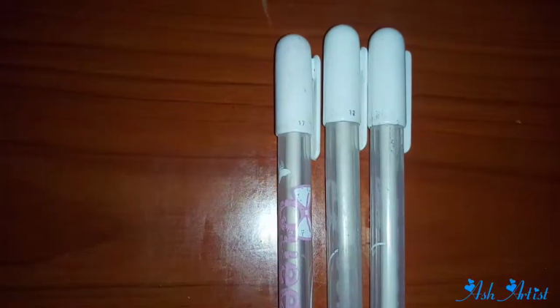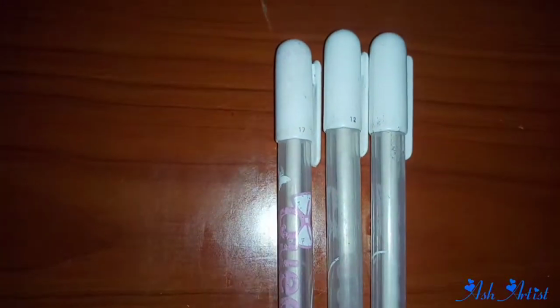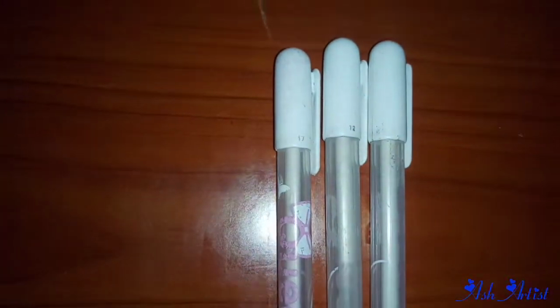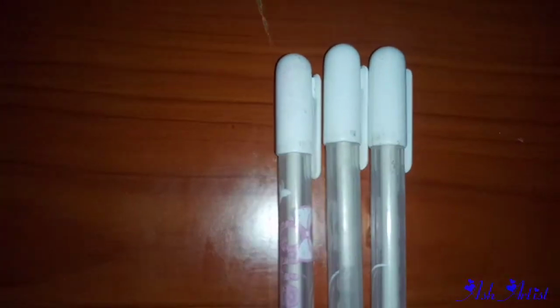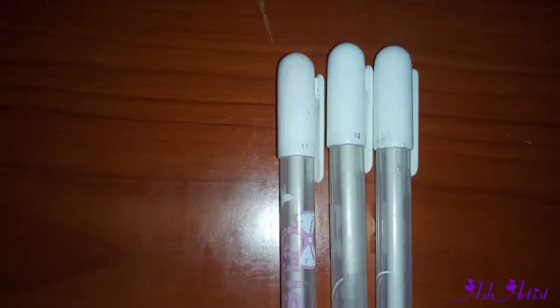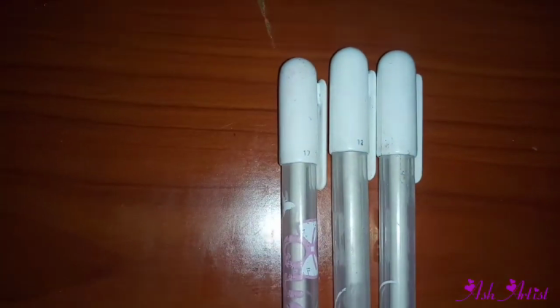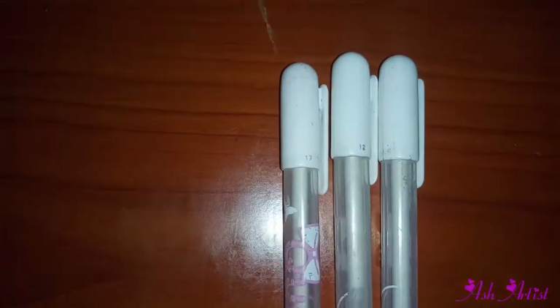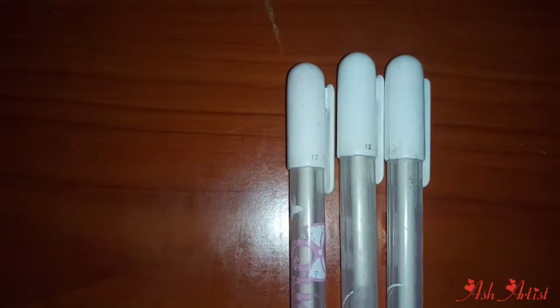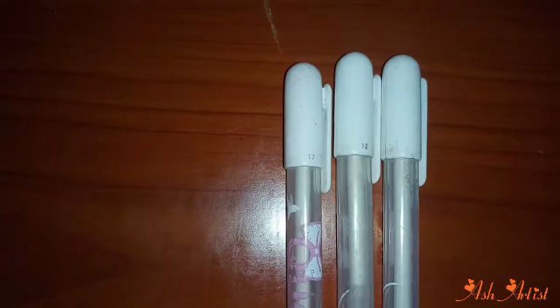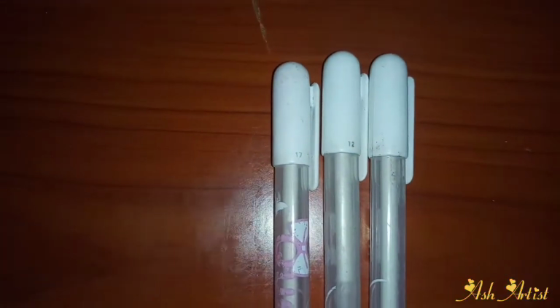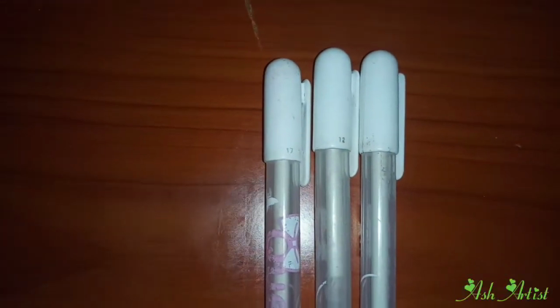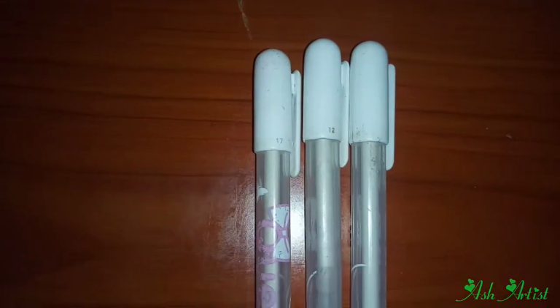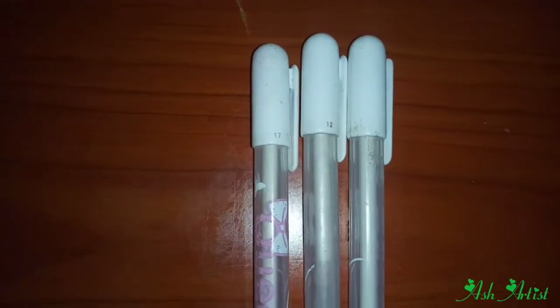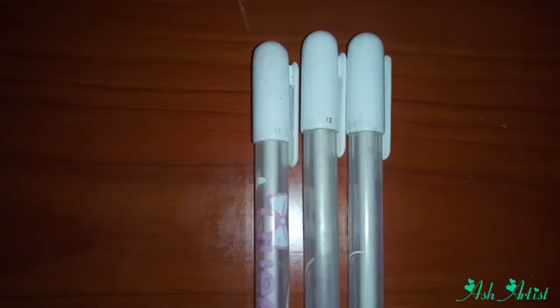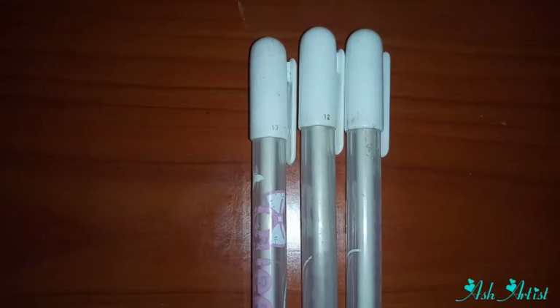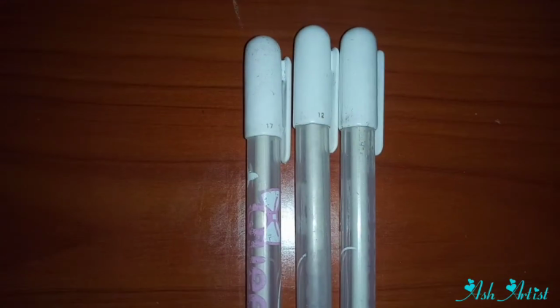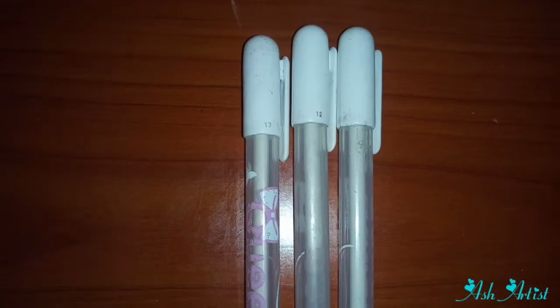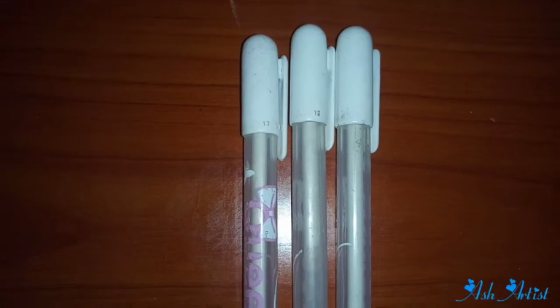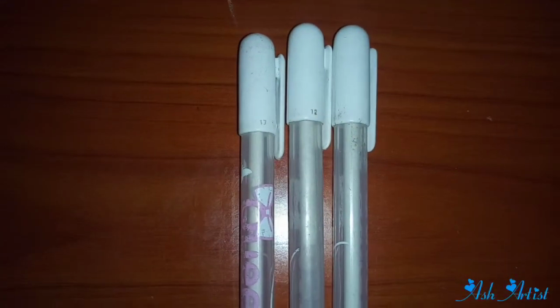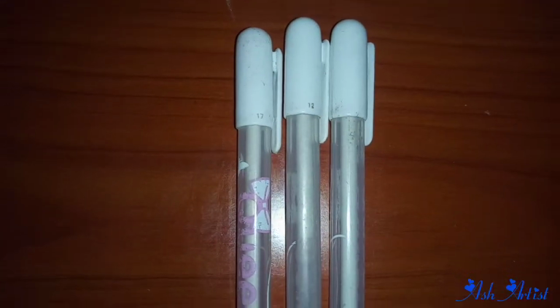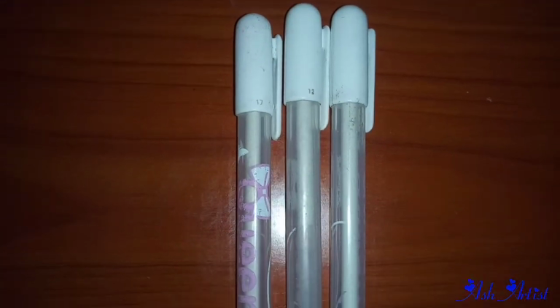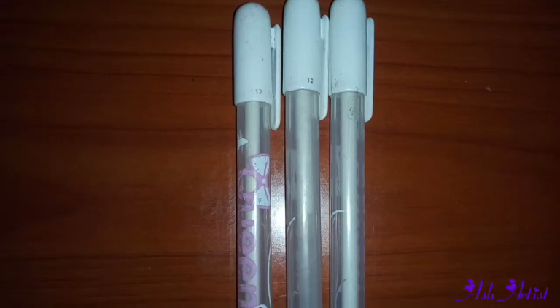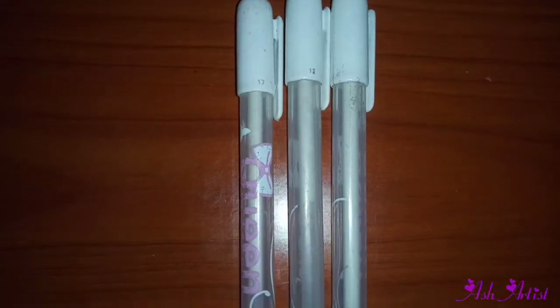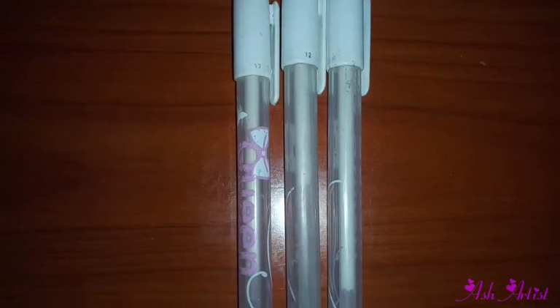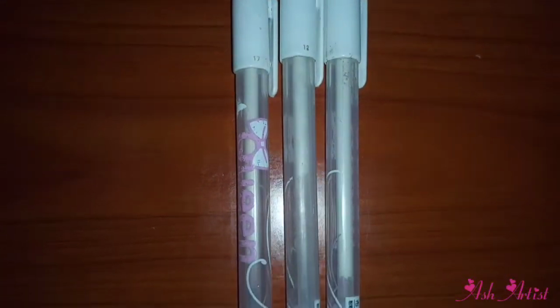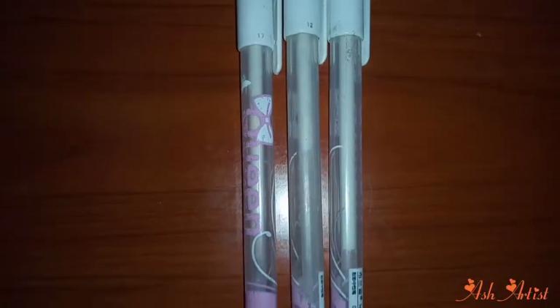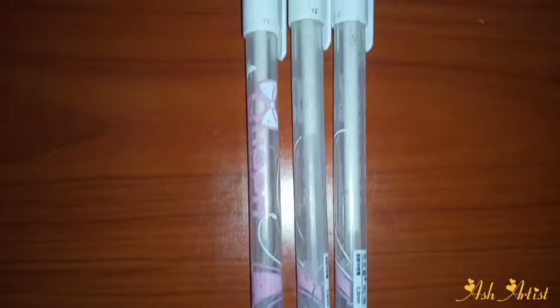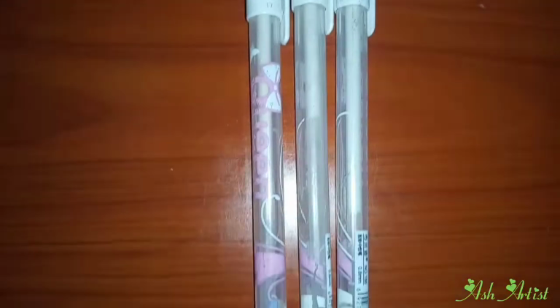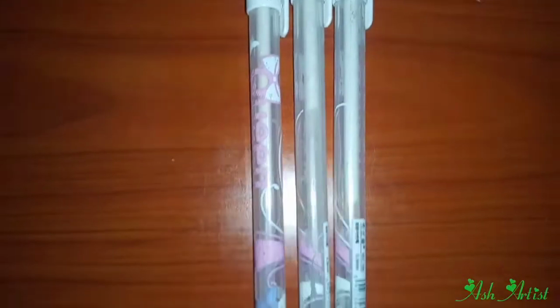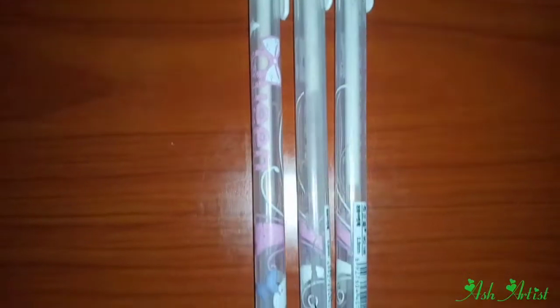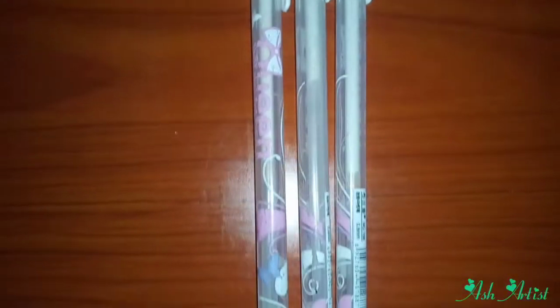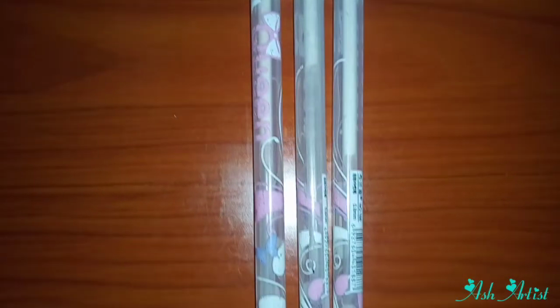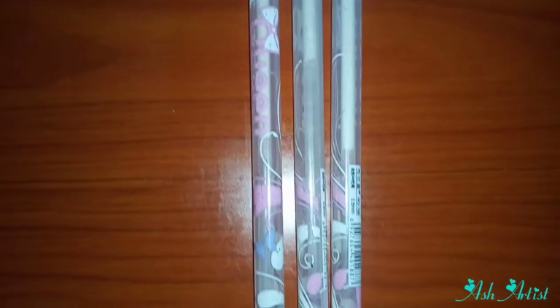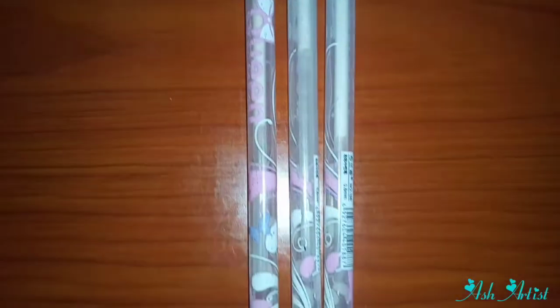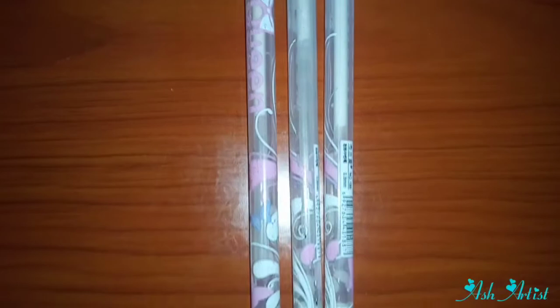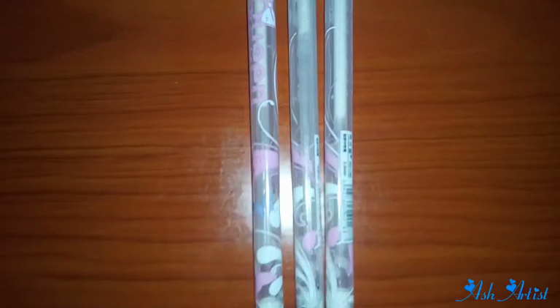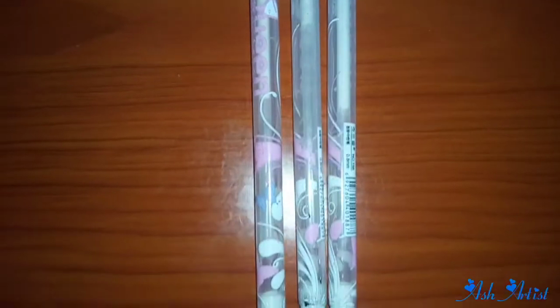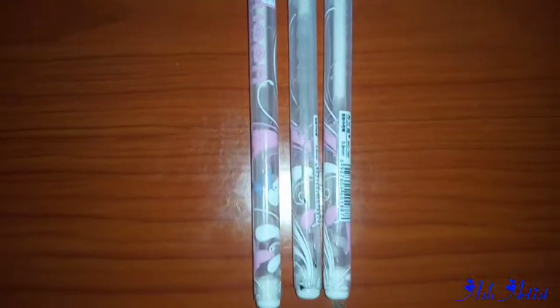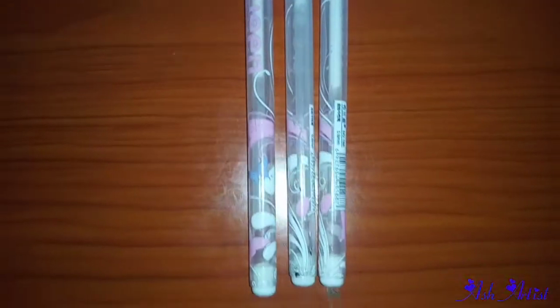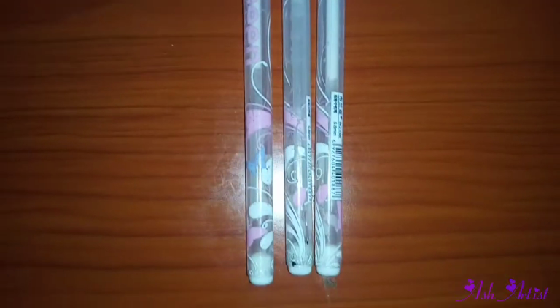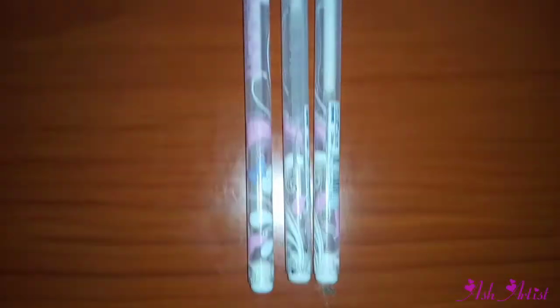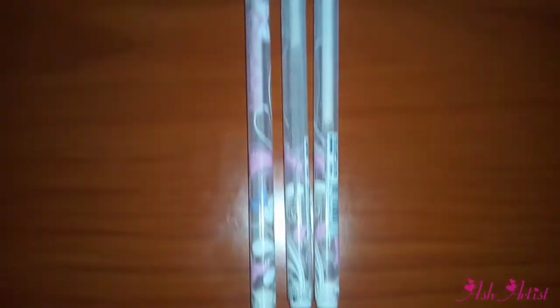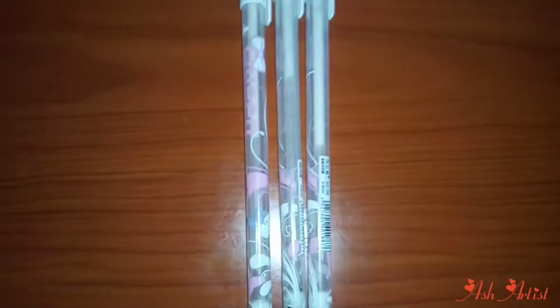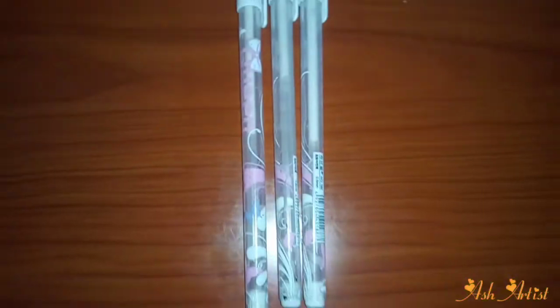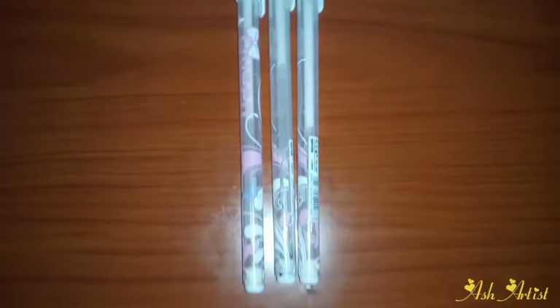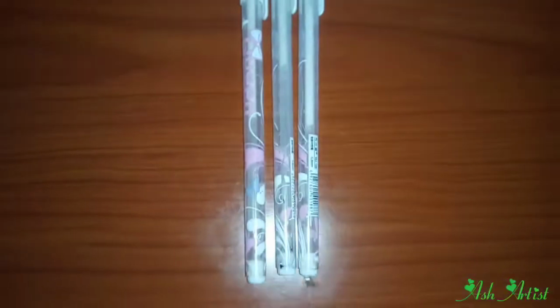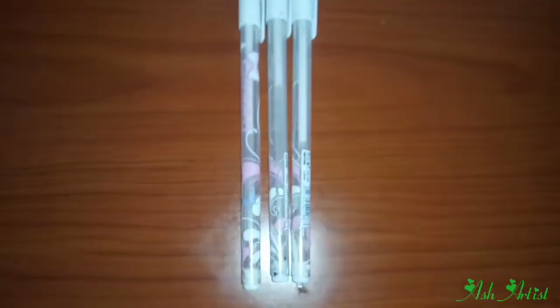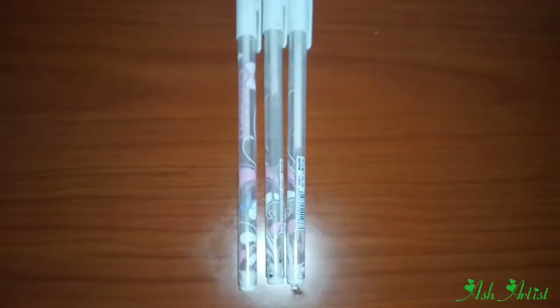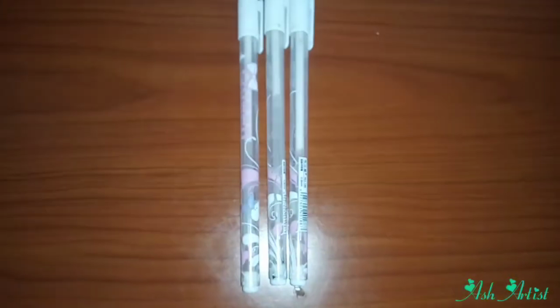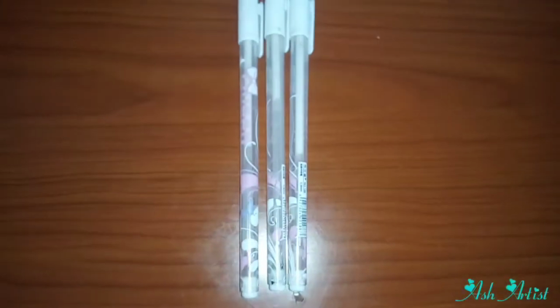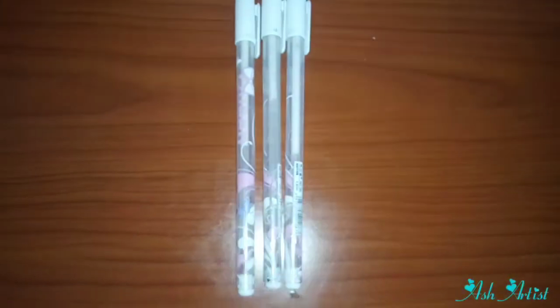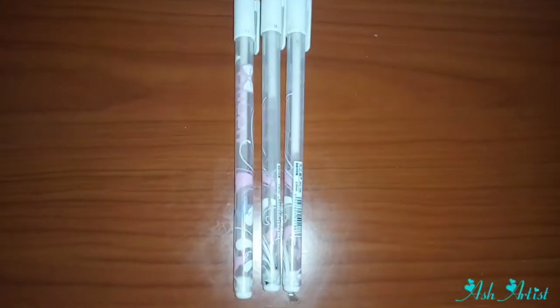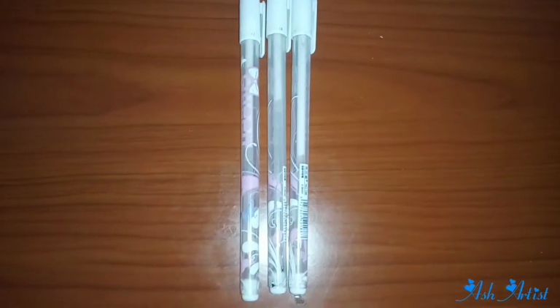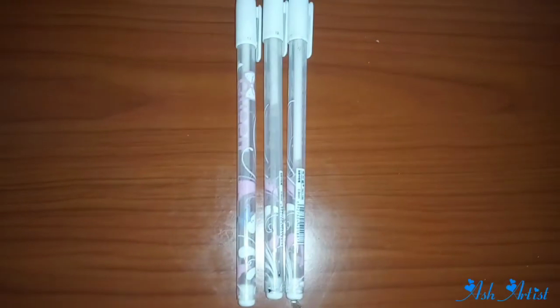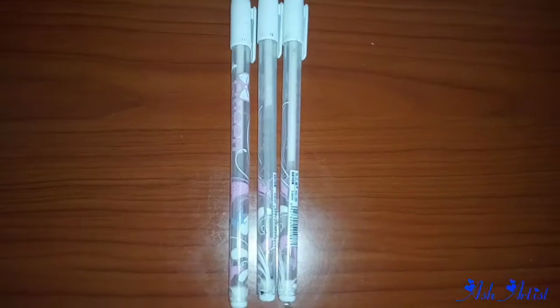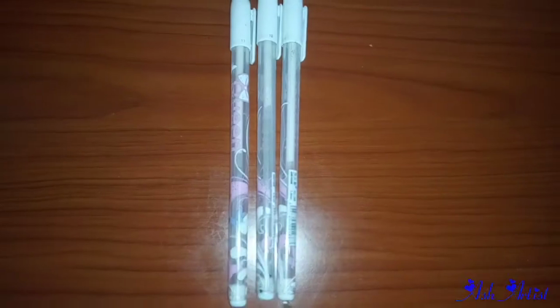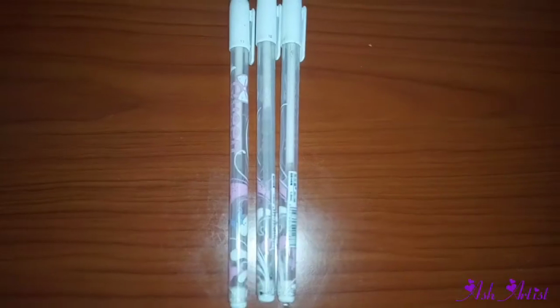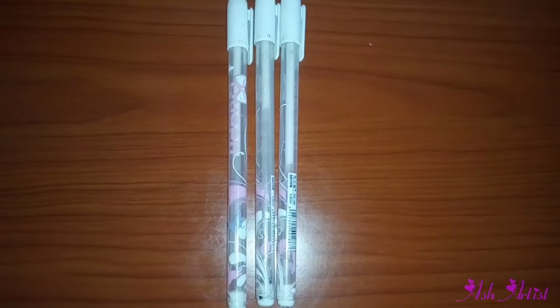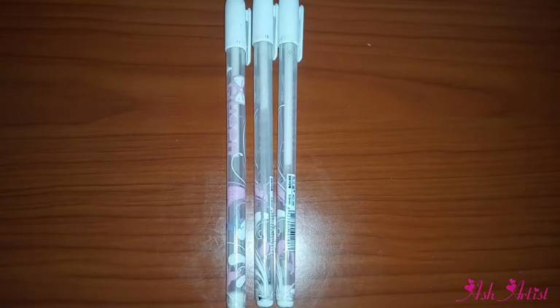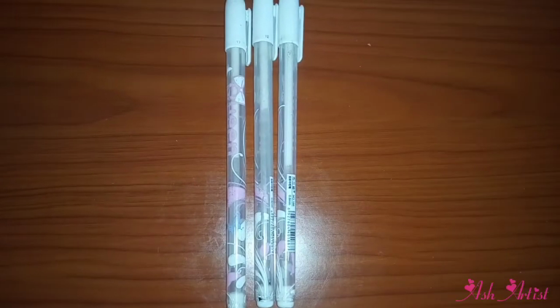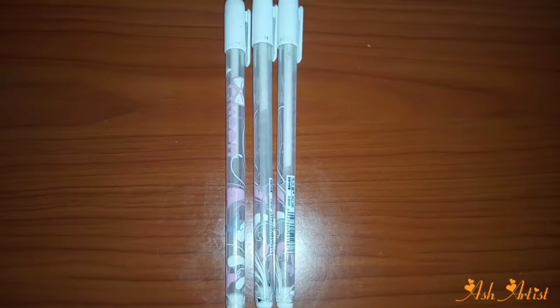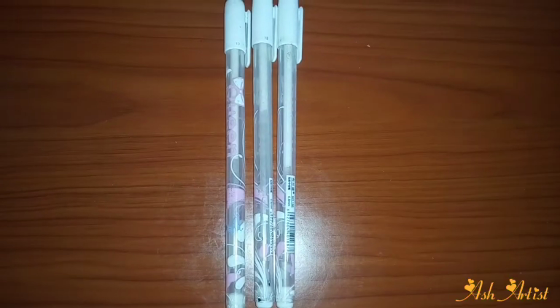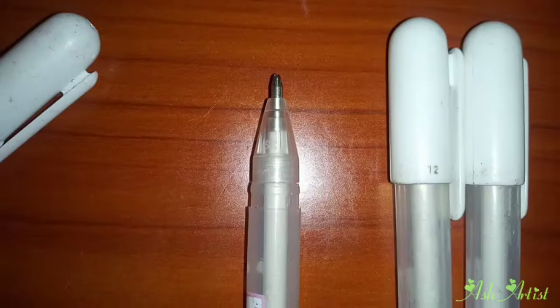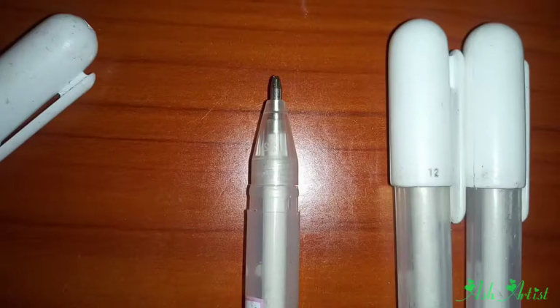For highlighting, I use this highlighter pen — a Uniposca pen — for highlighting those shiny areas in my drawings.